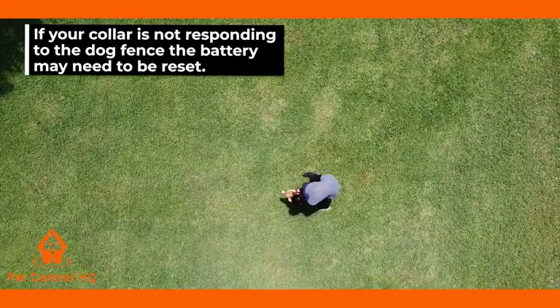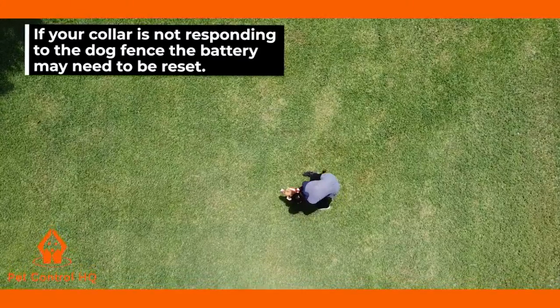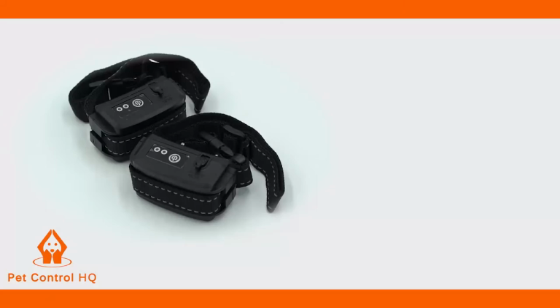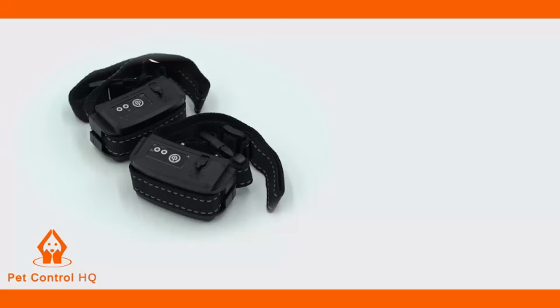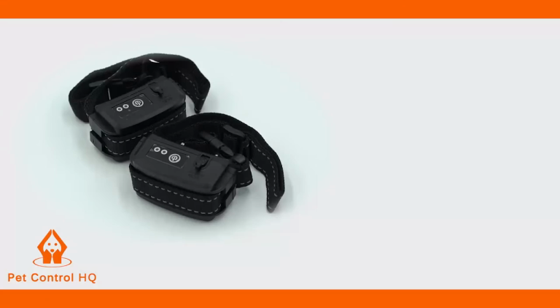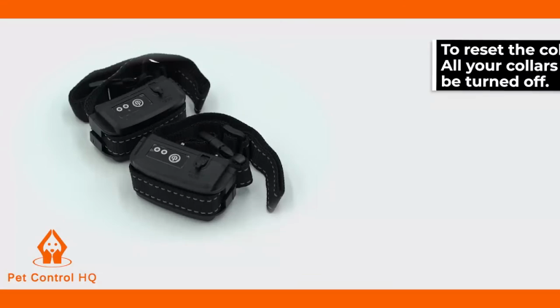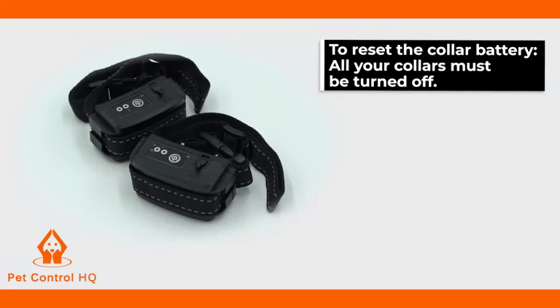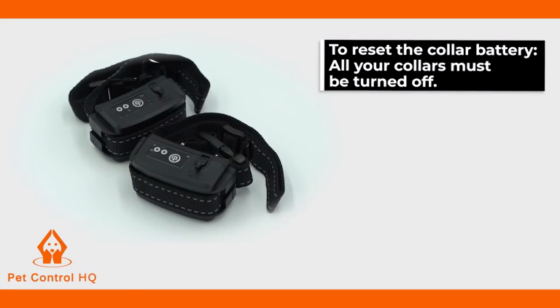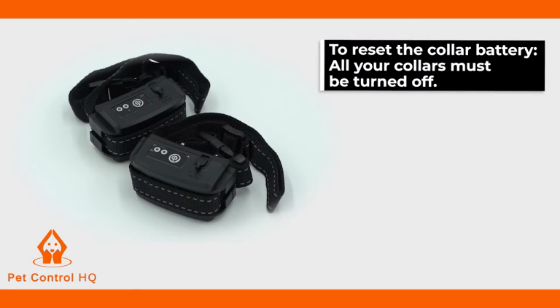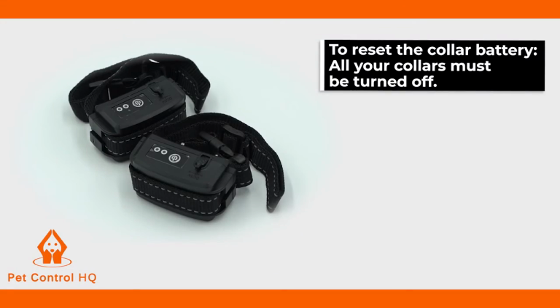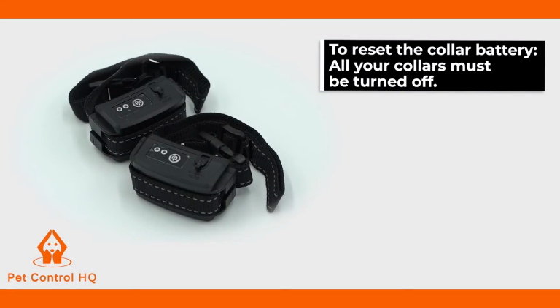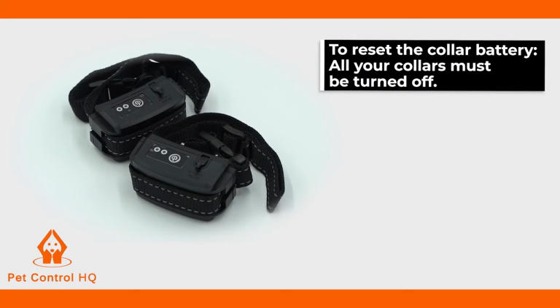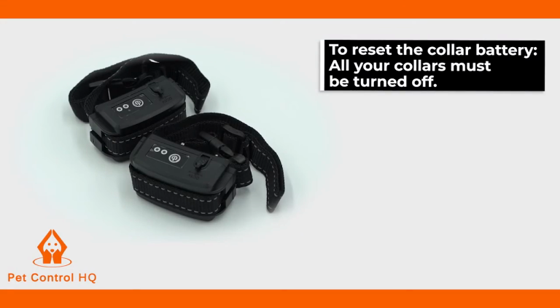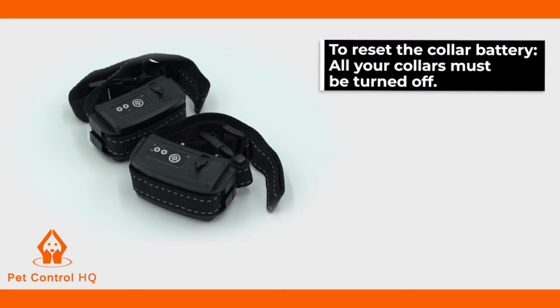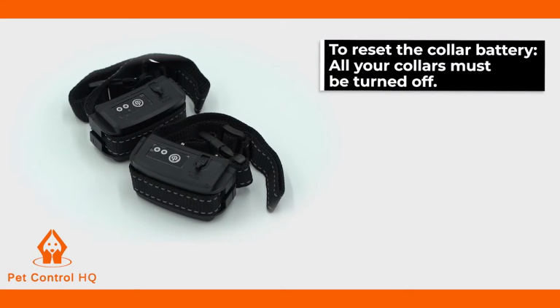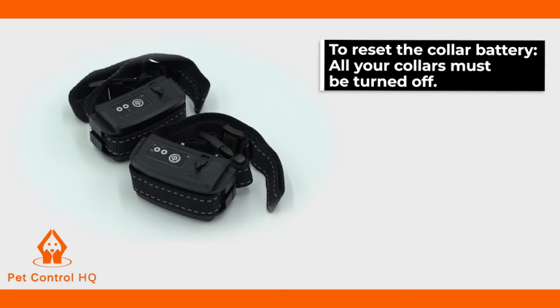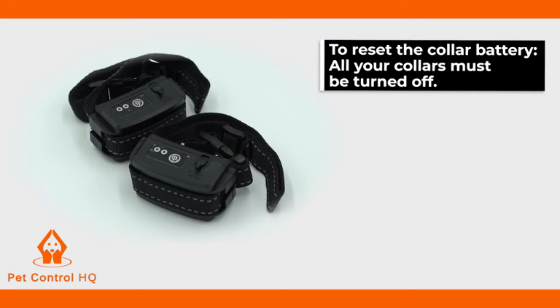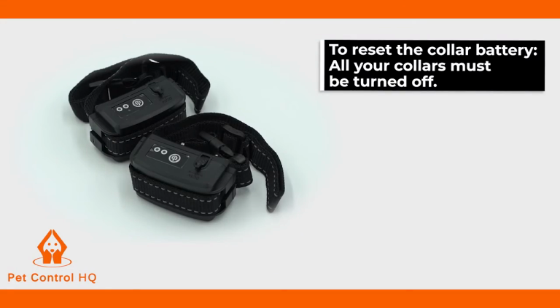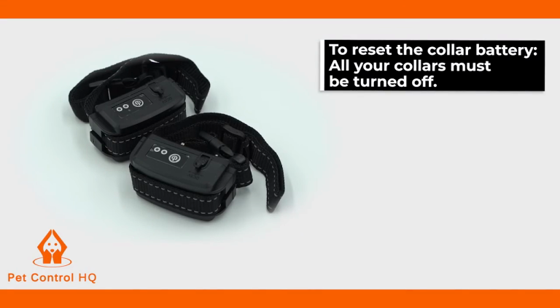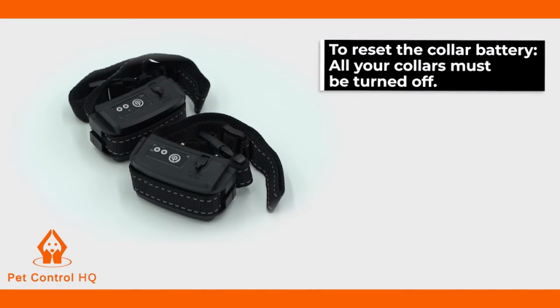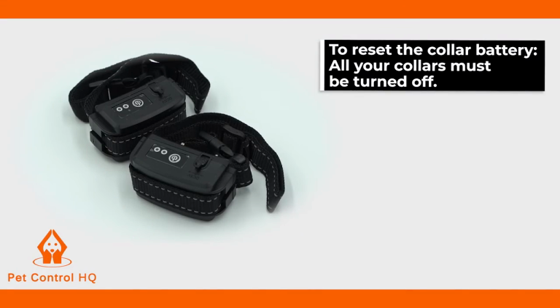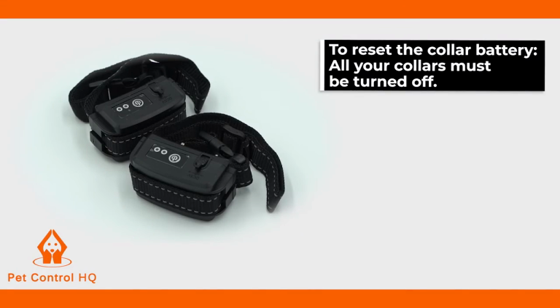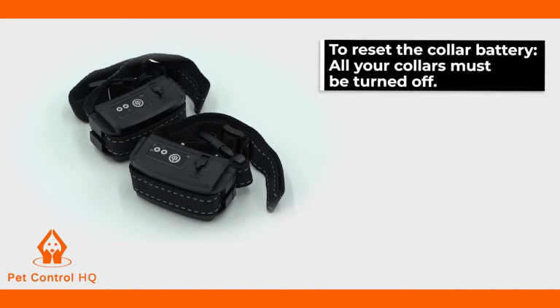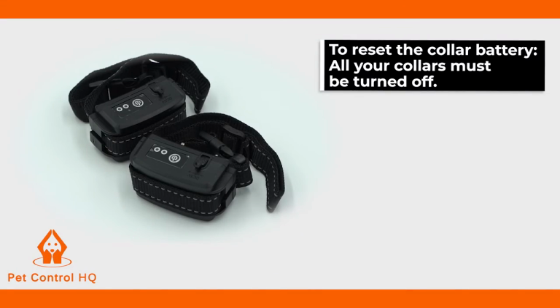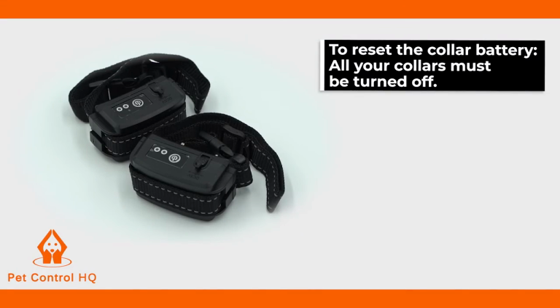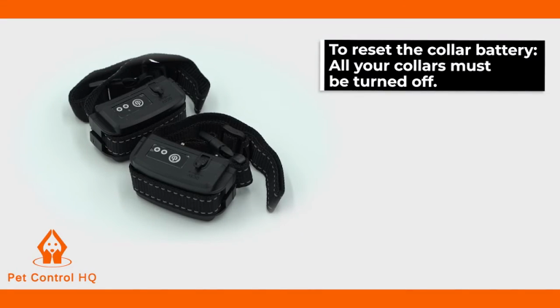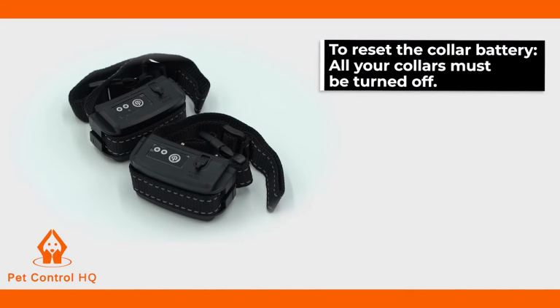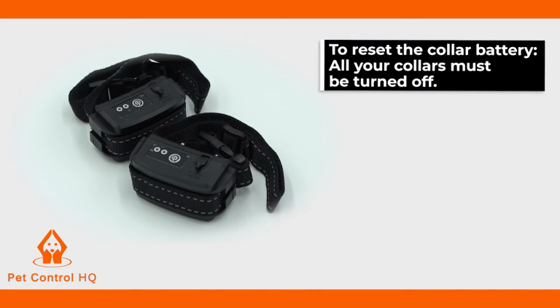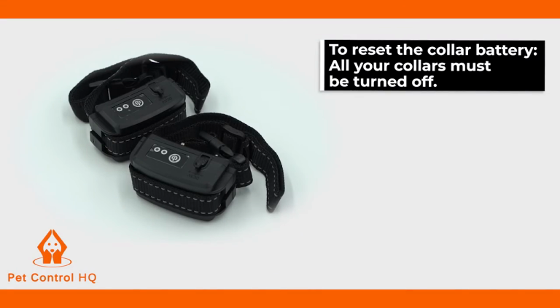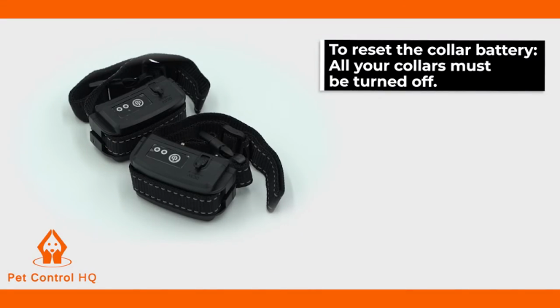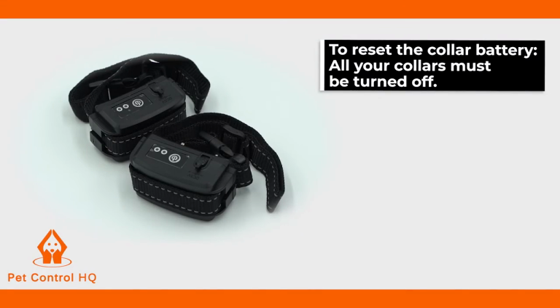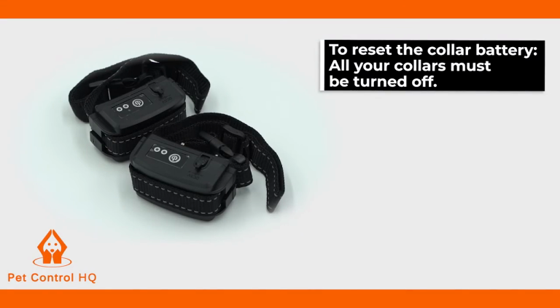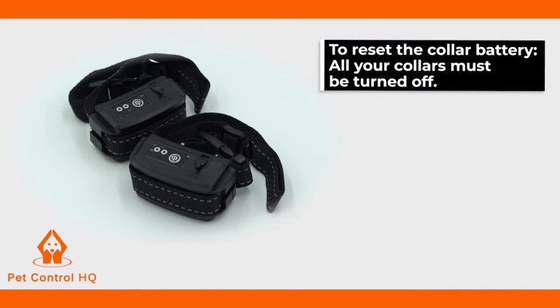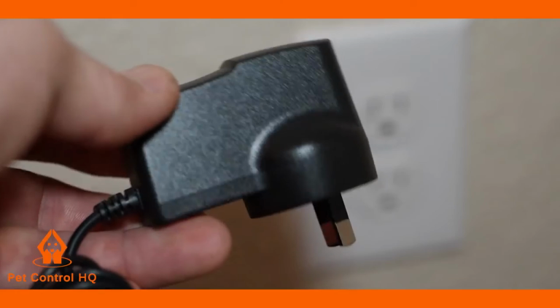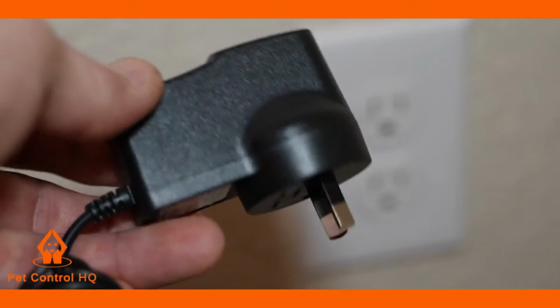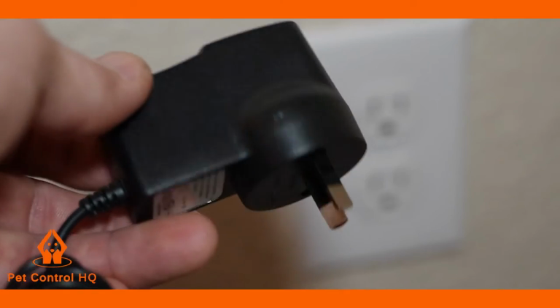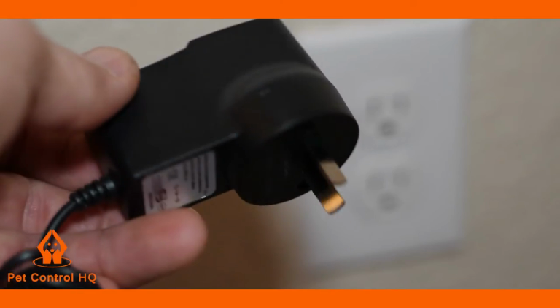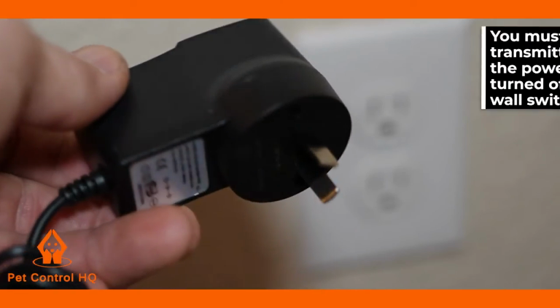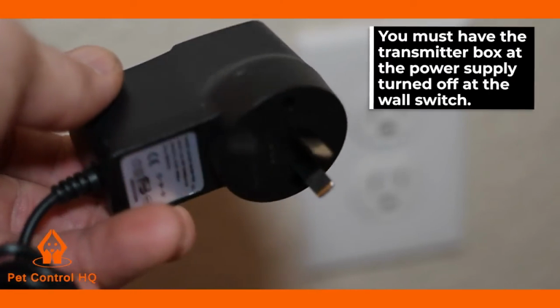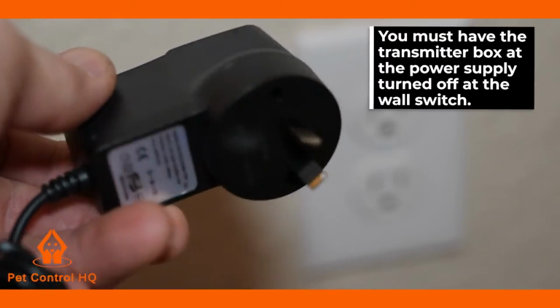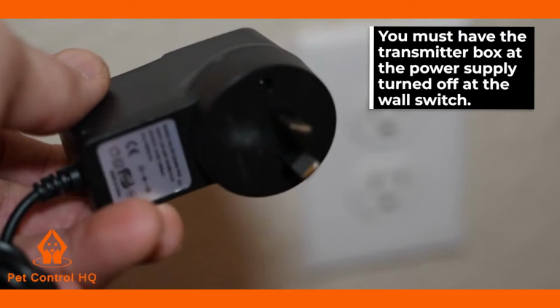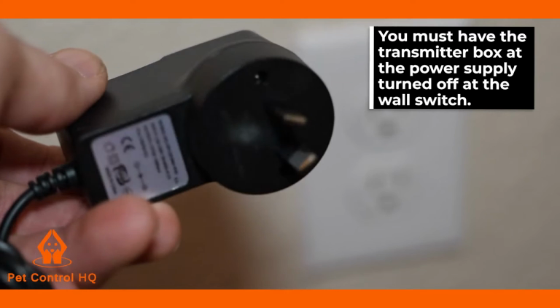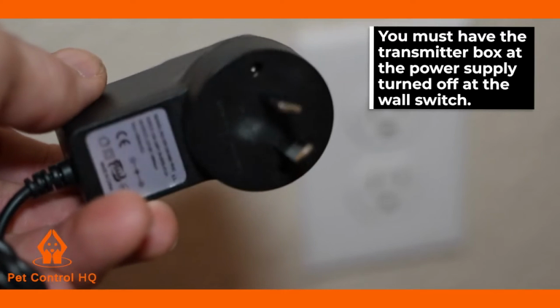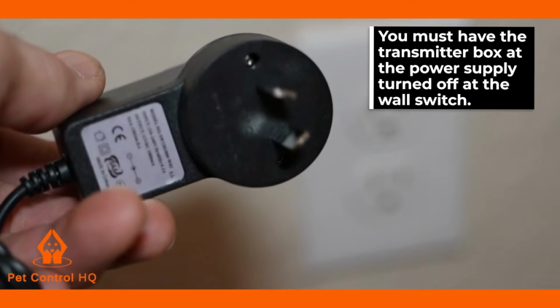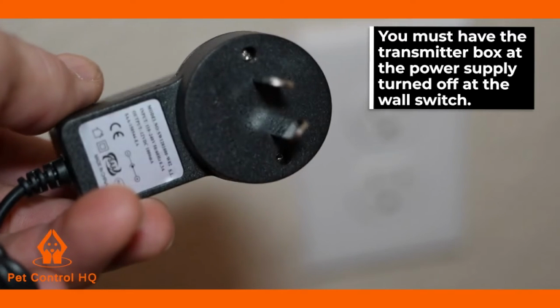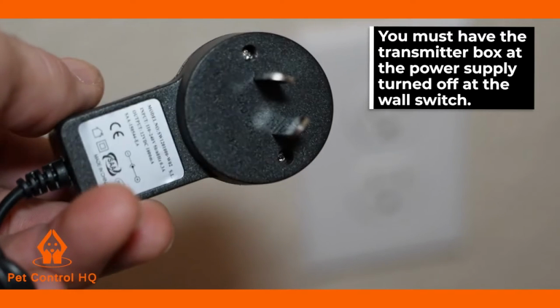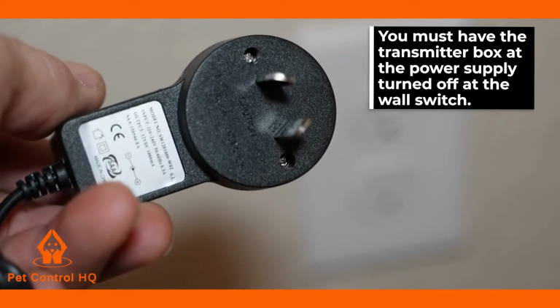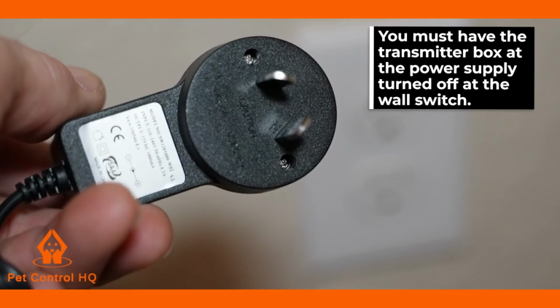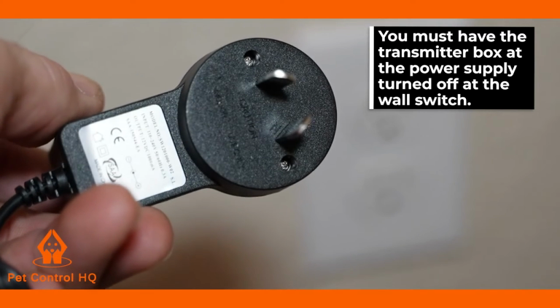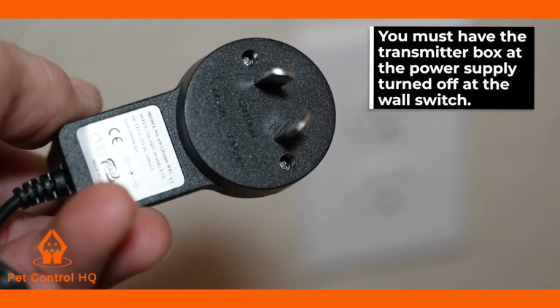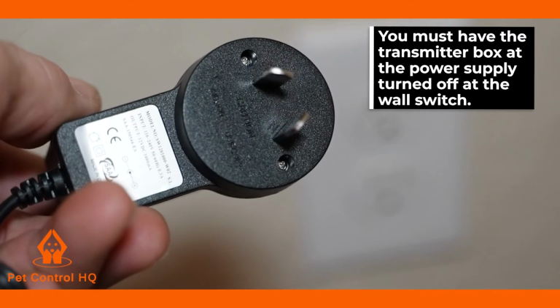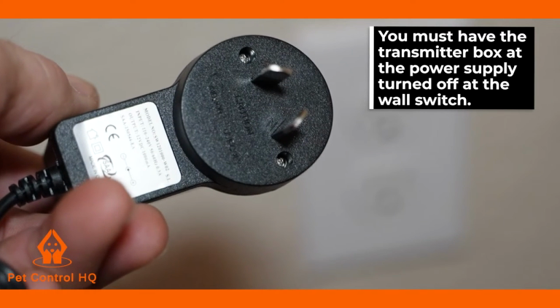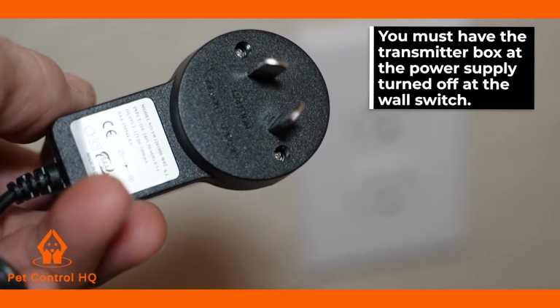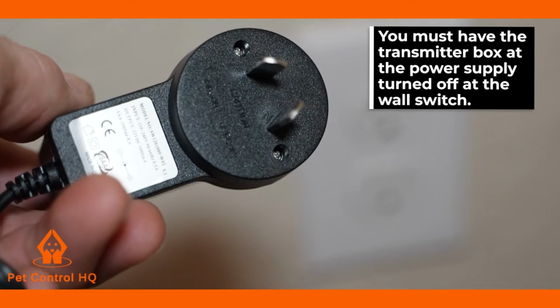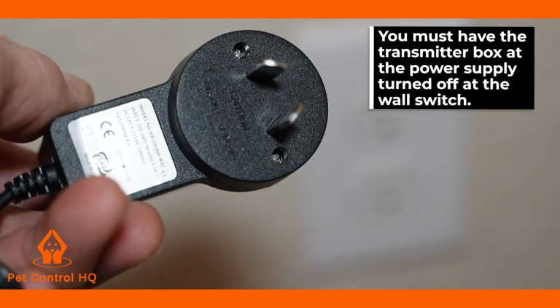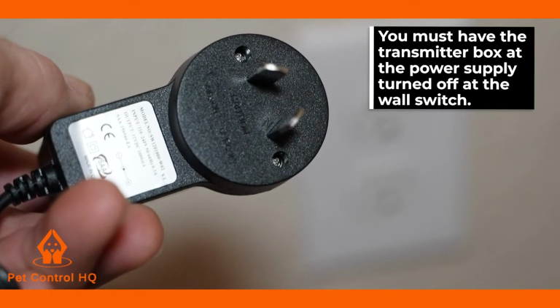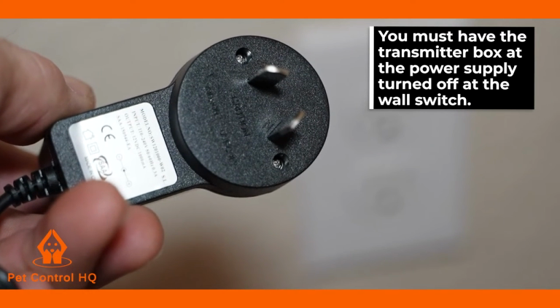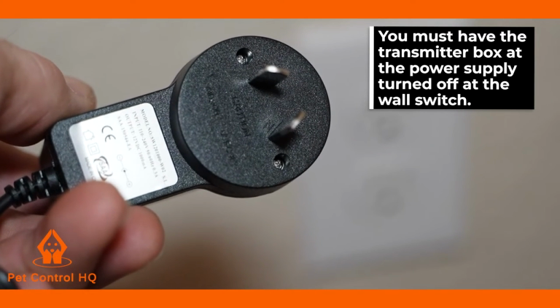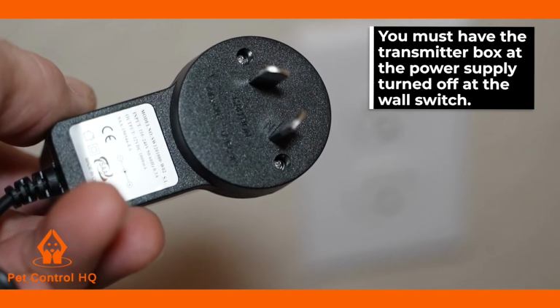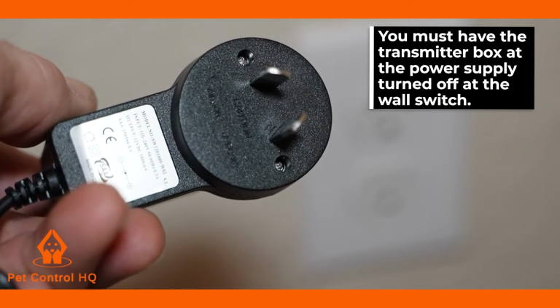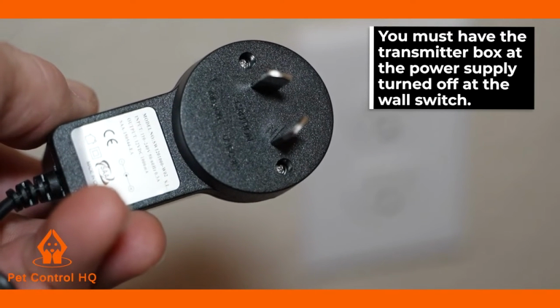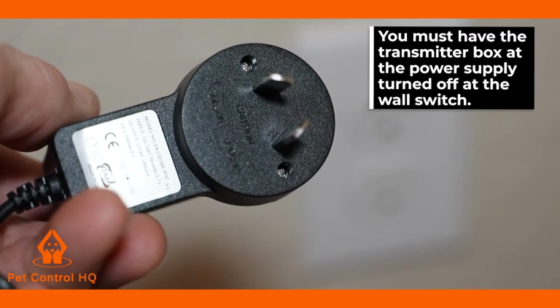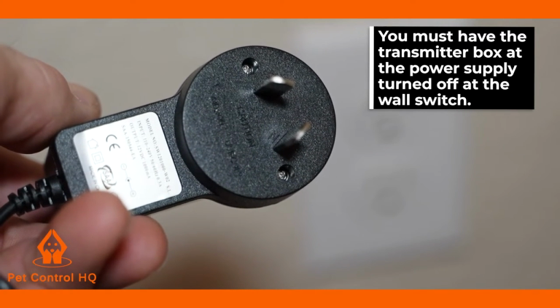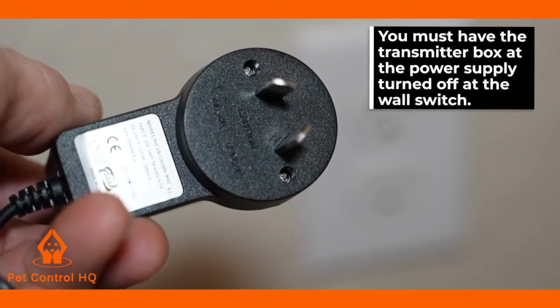To reset the collar battery, all your collars must be turned off. You must have the transmitter box at the power supply turned off at the wall switch.